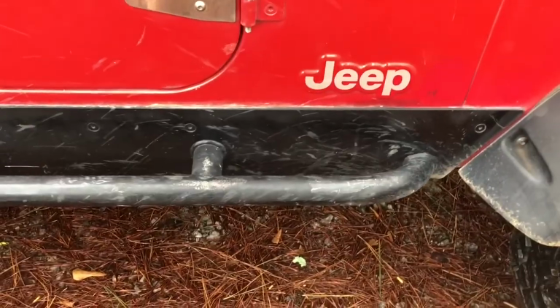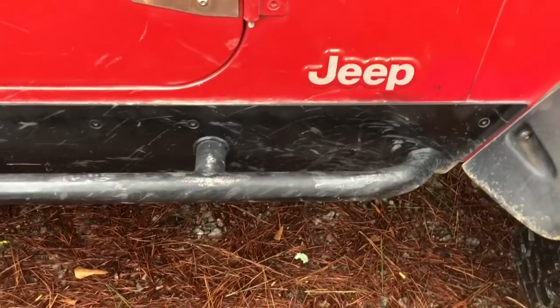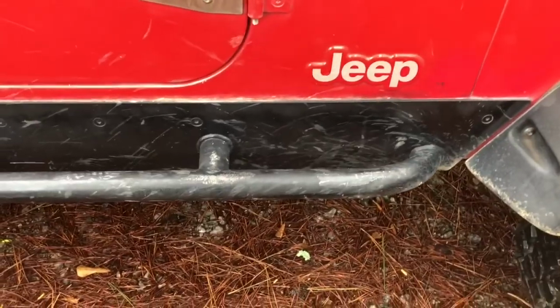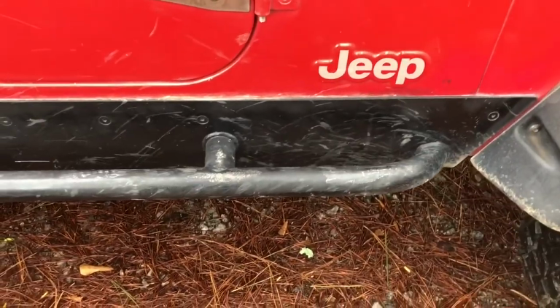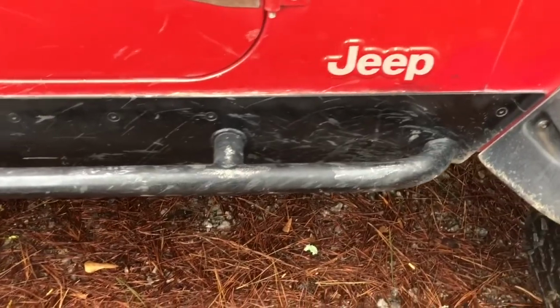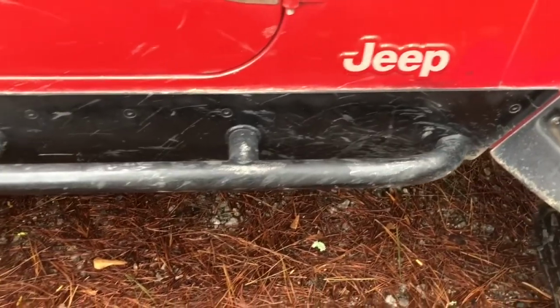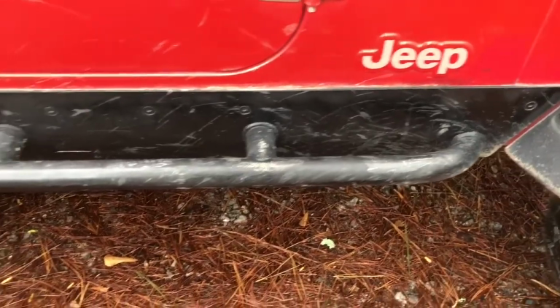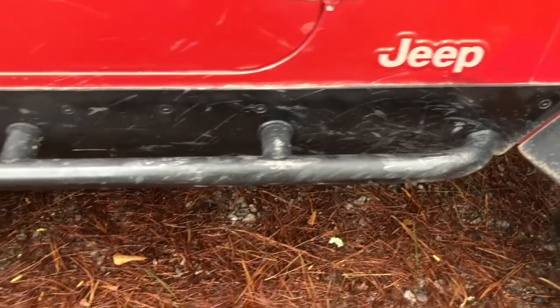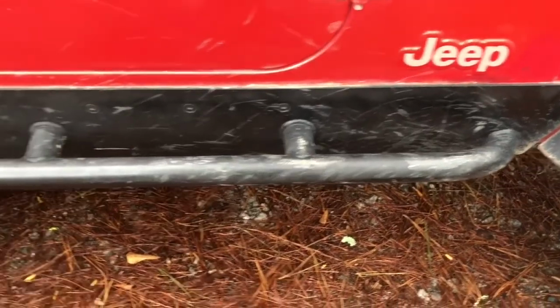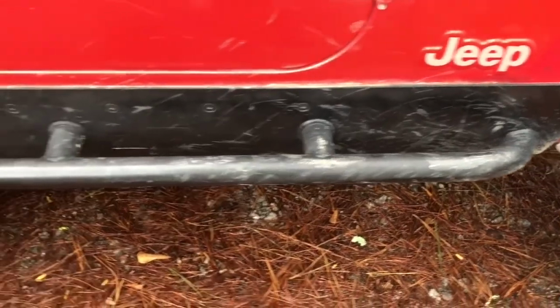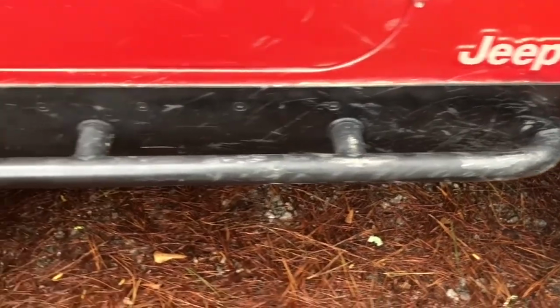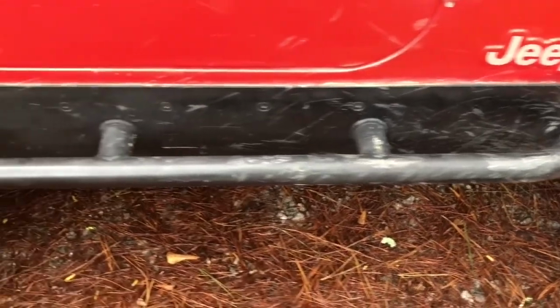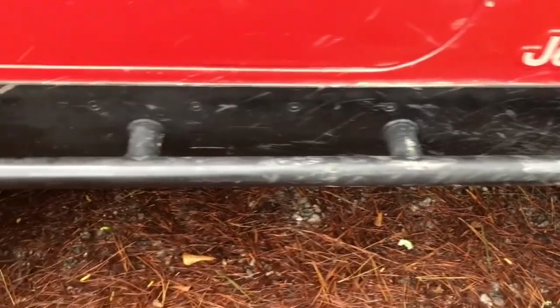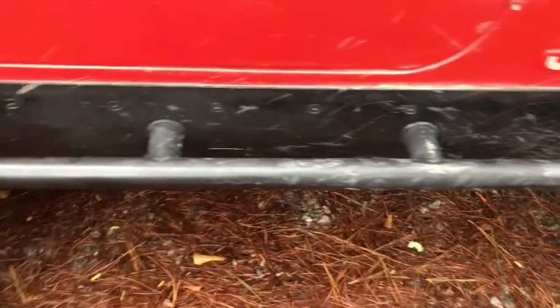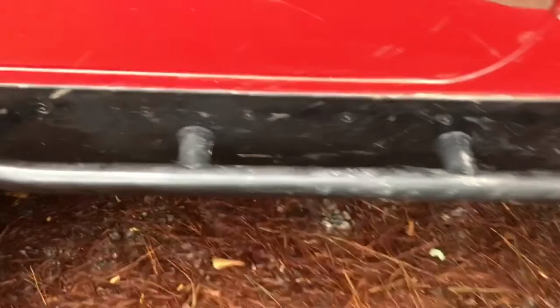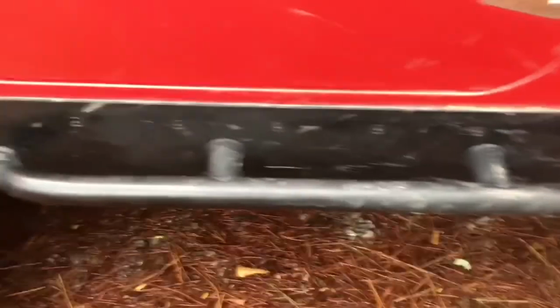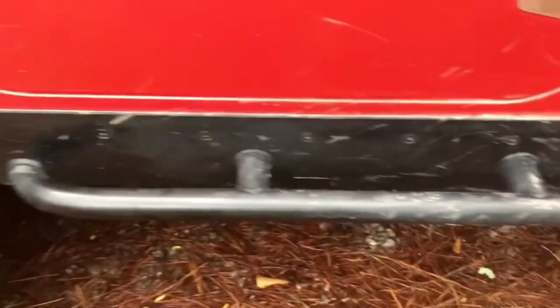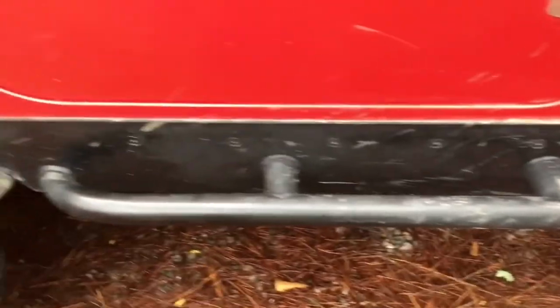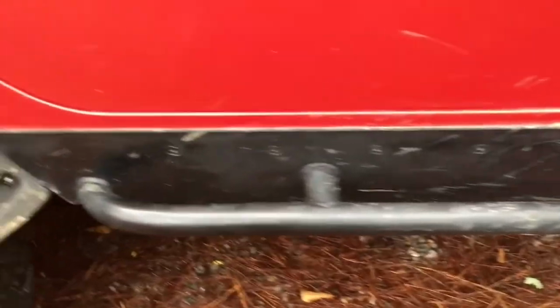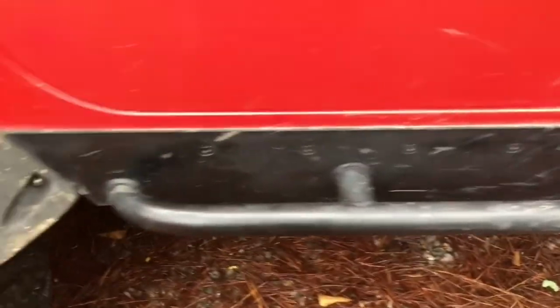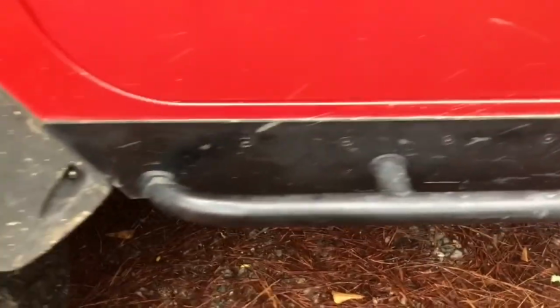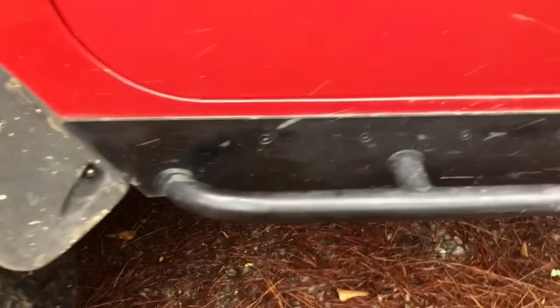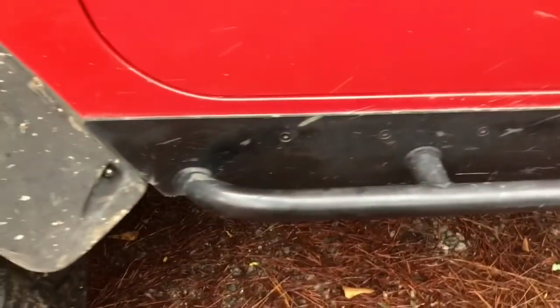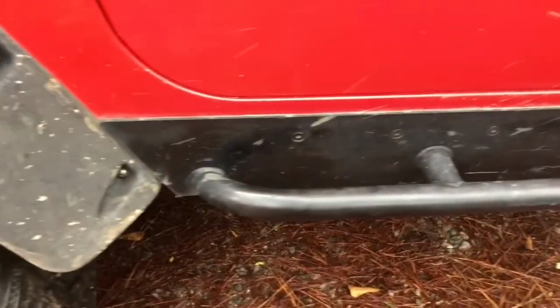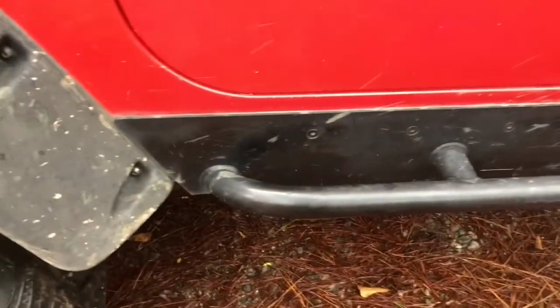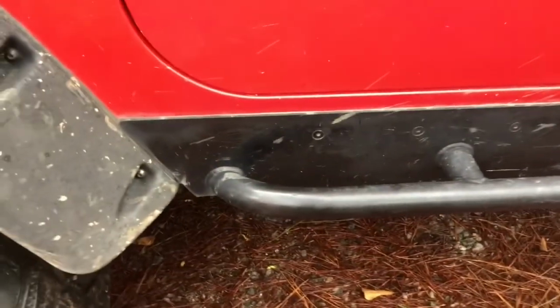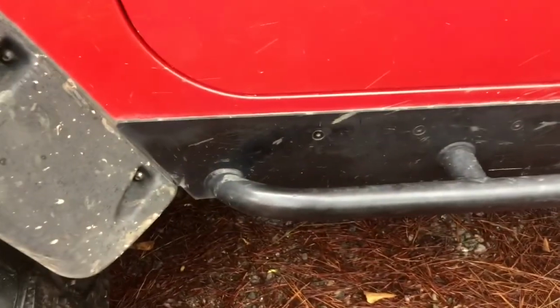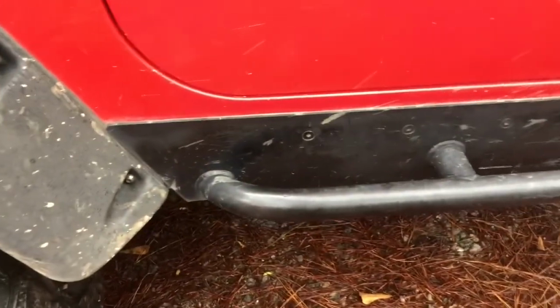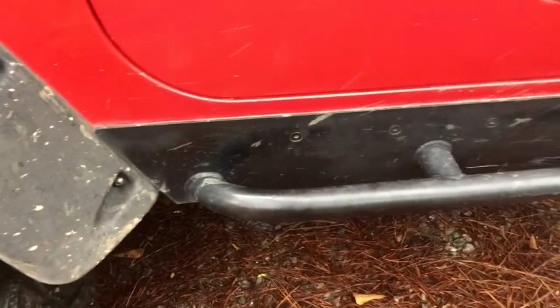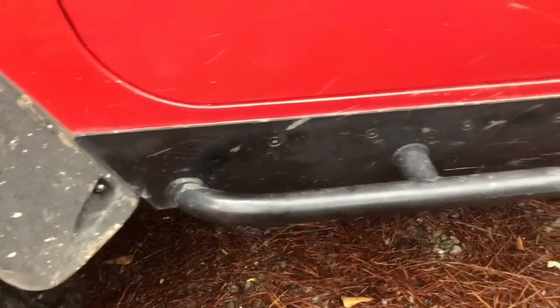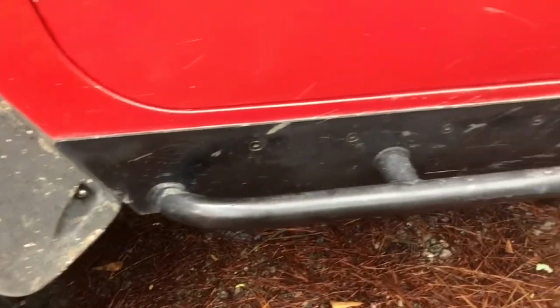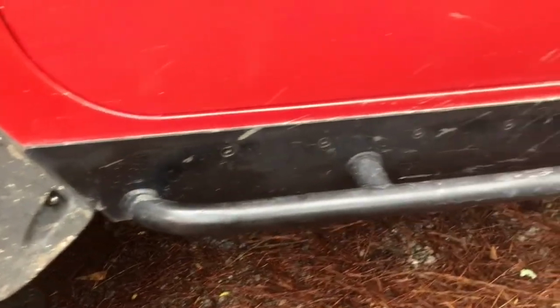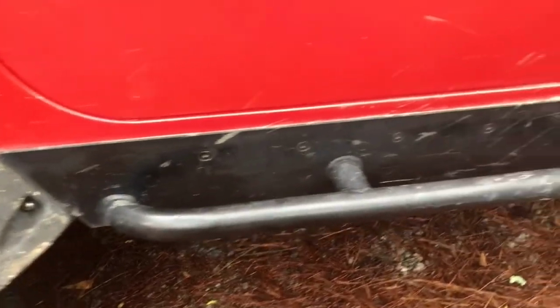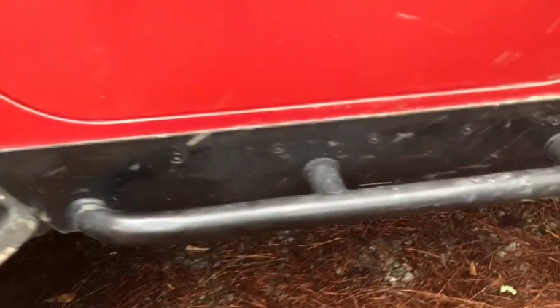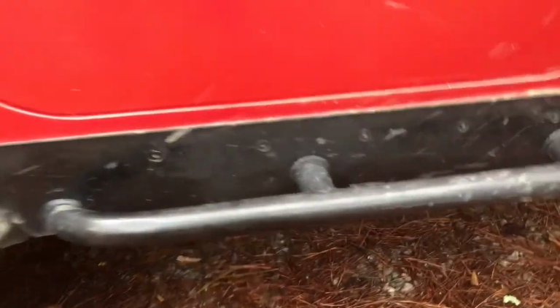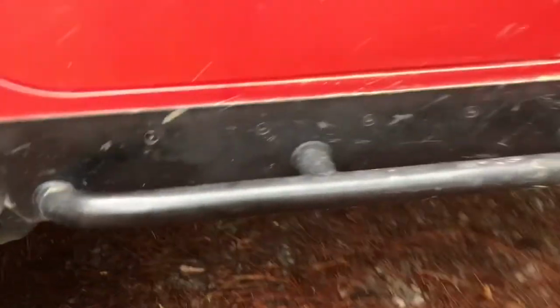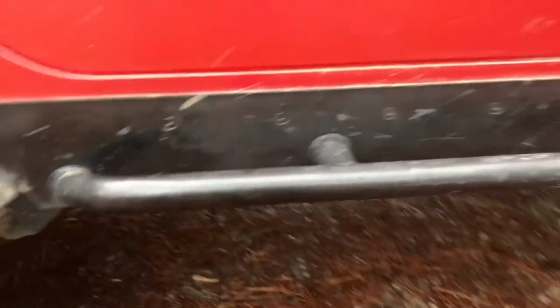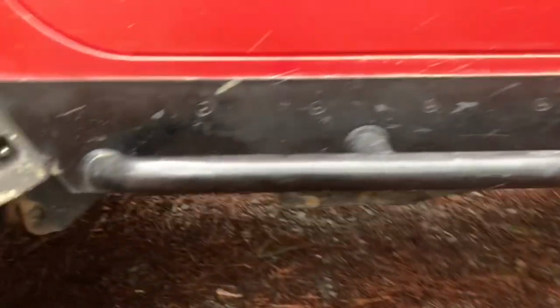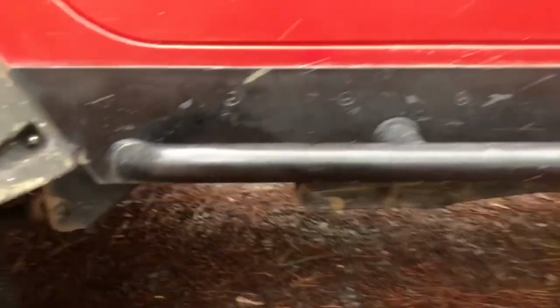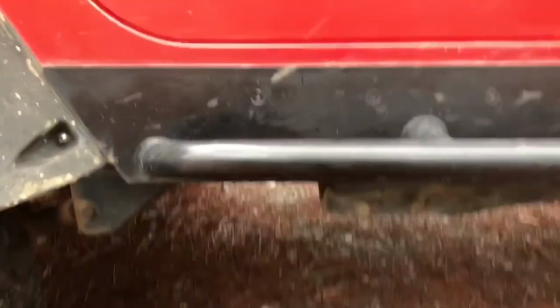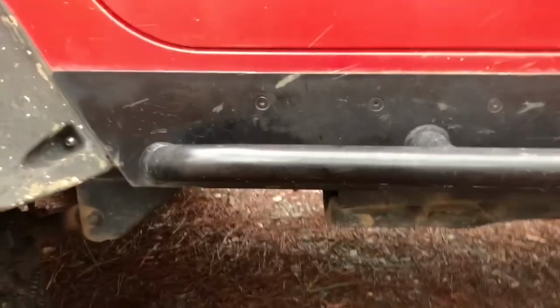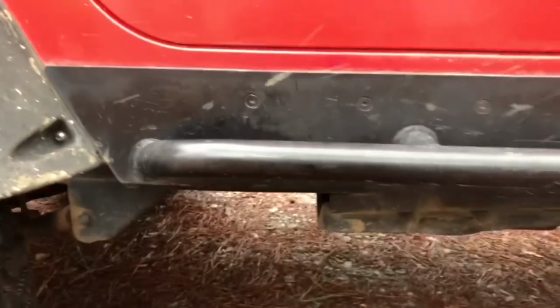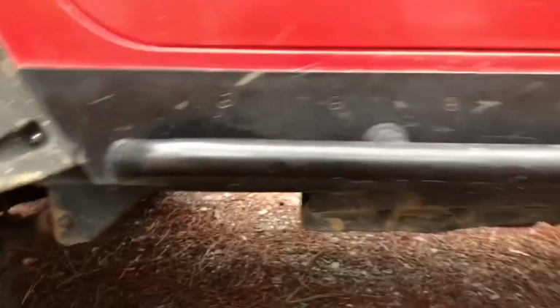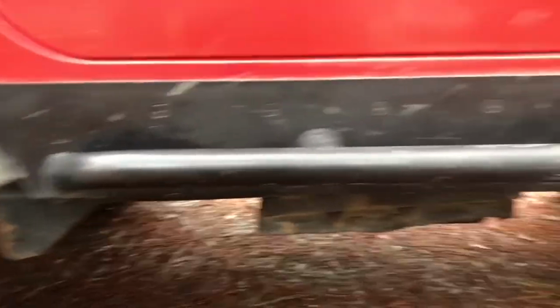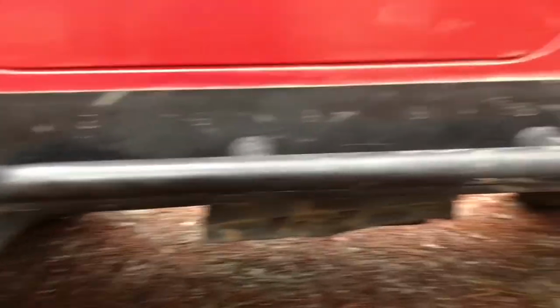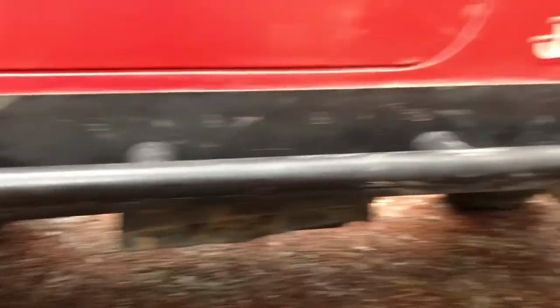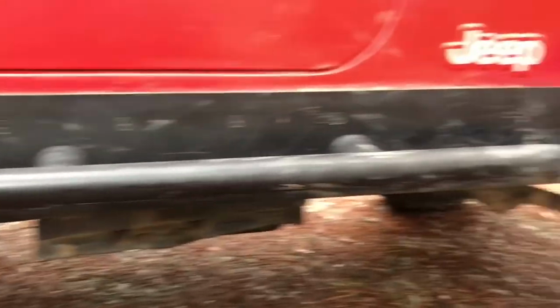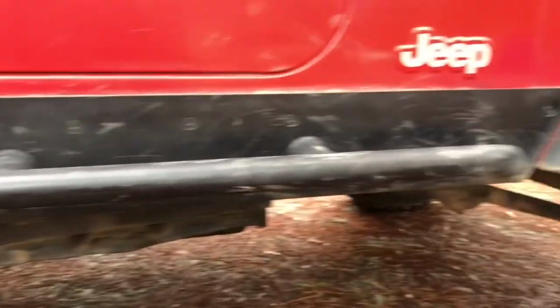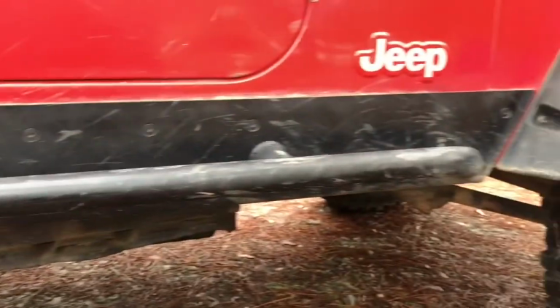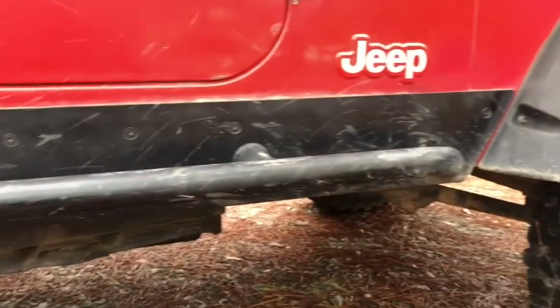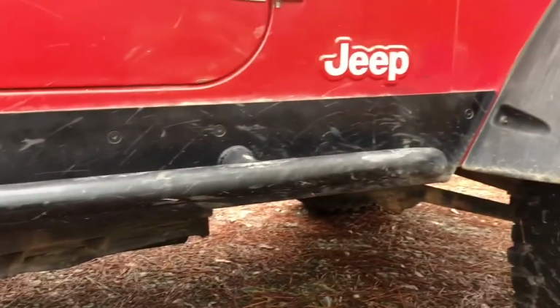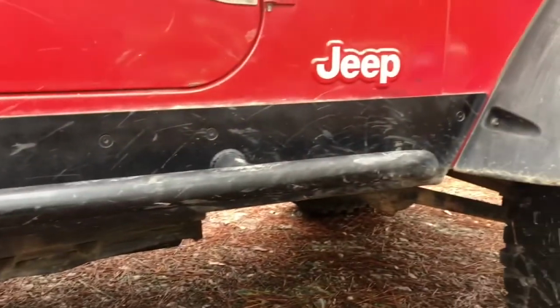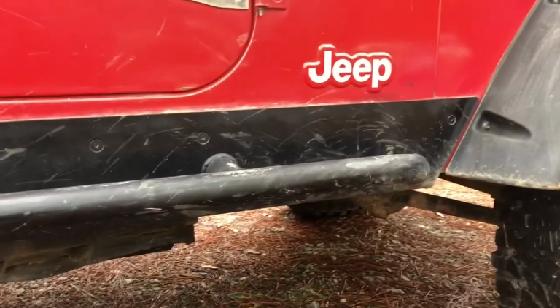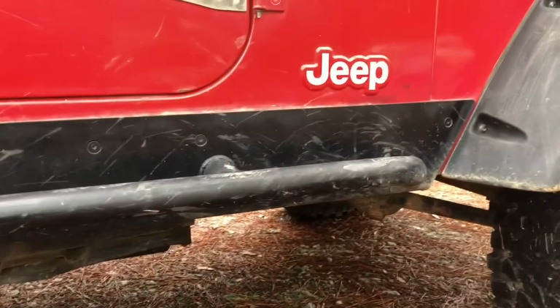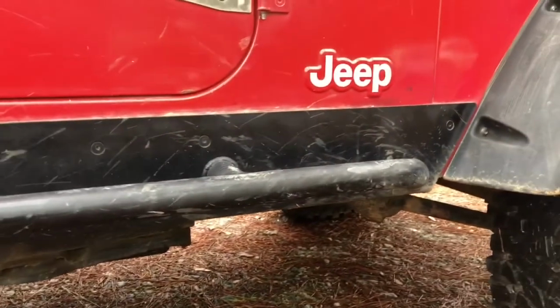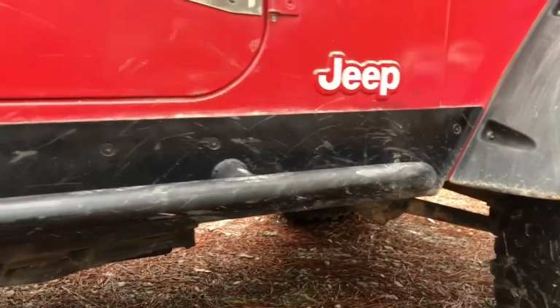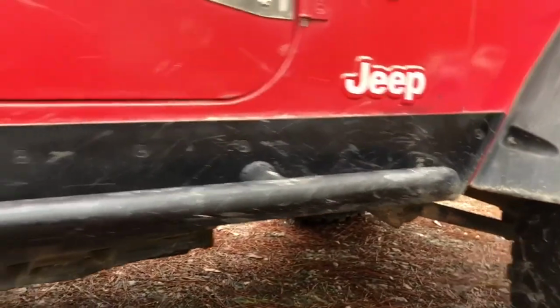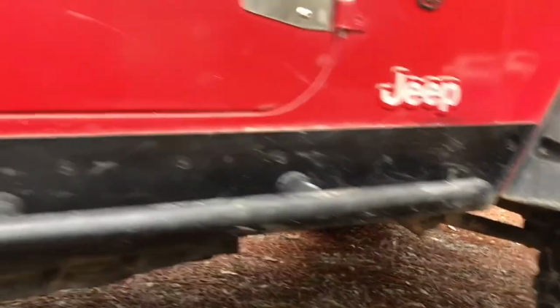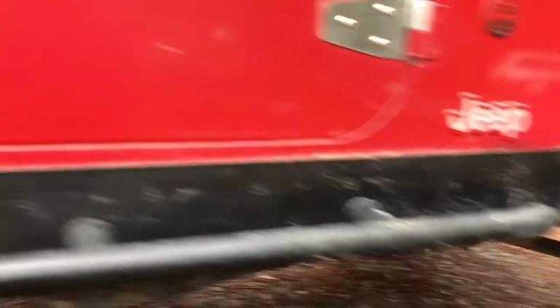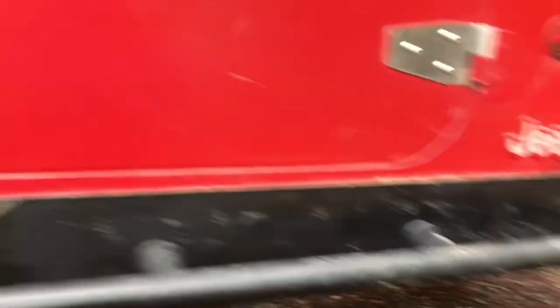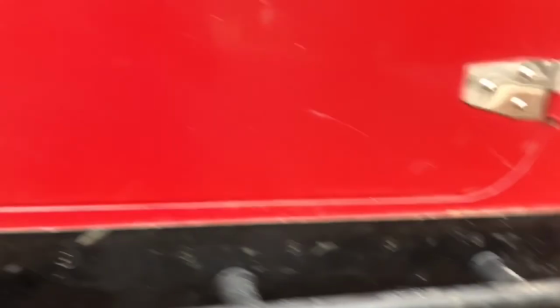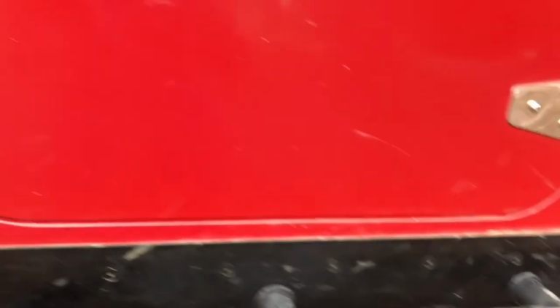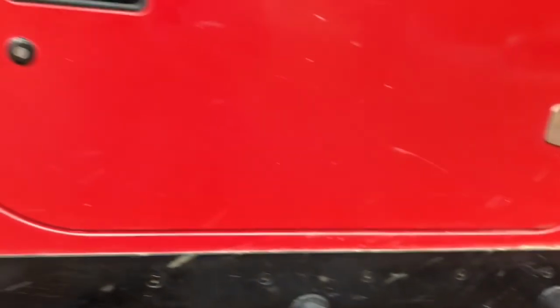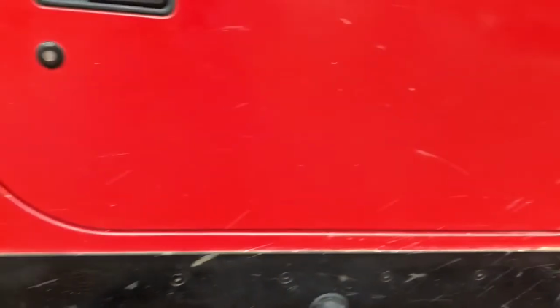I do have these side rails — pretty cool, I love them. I do not know what they are because, again, these were on here when I got it.